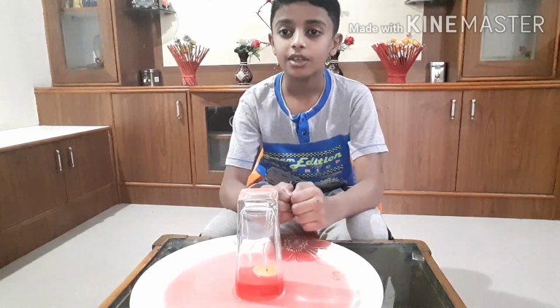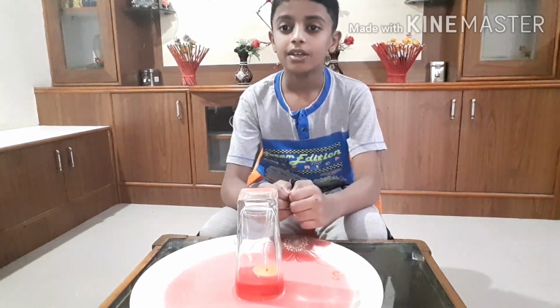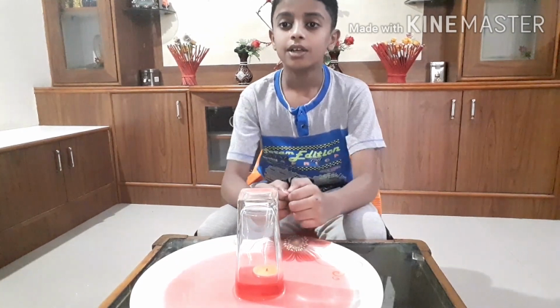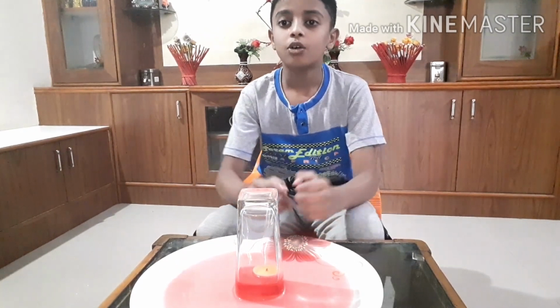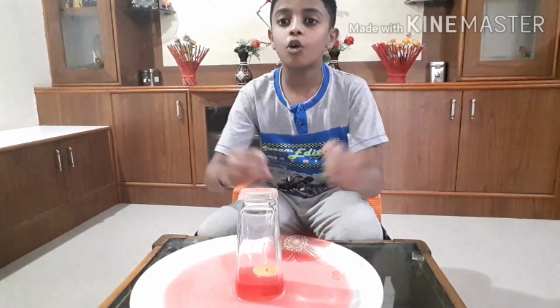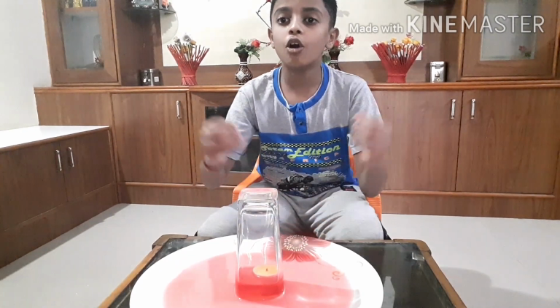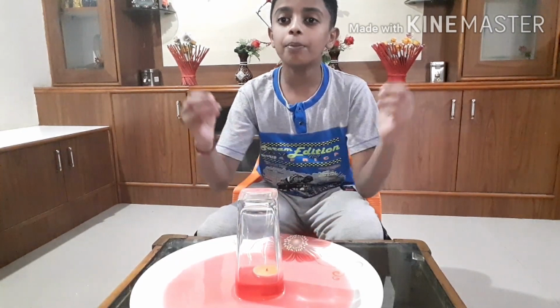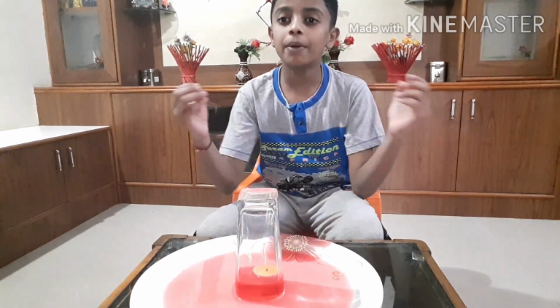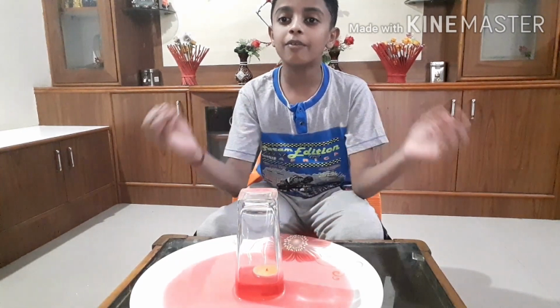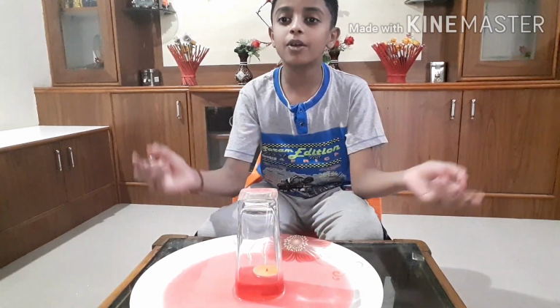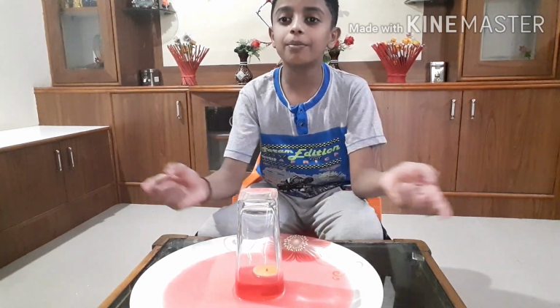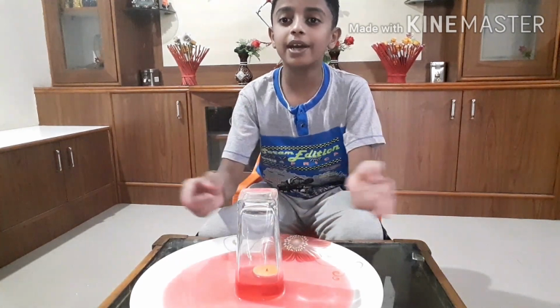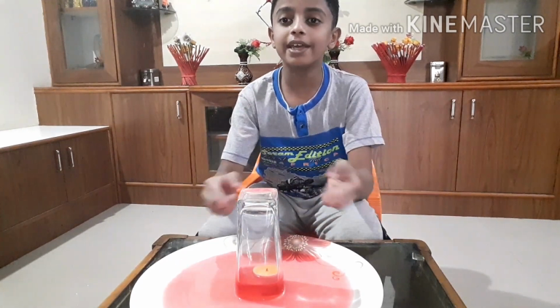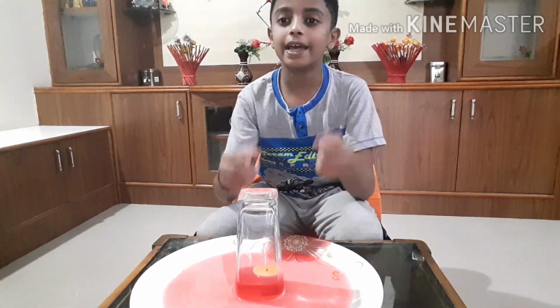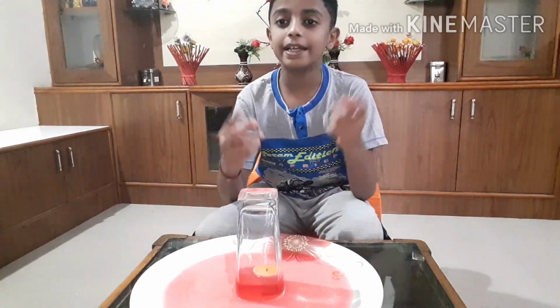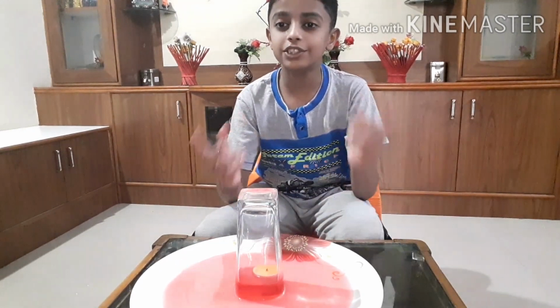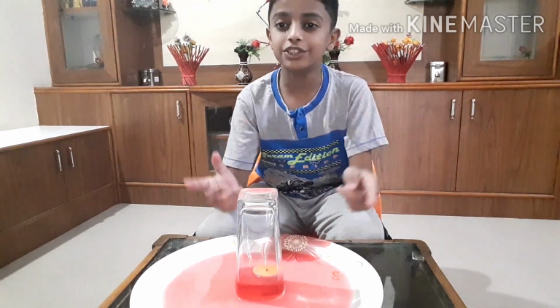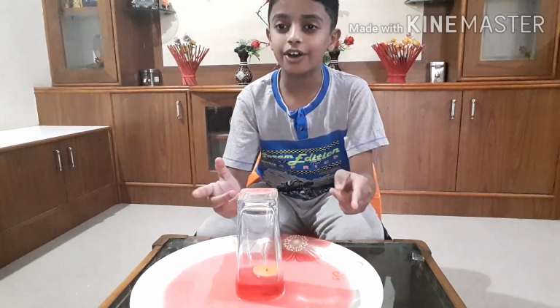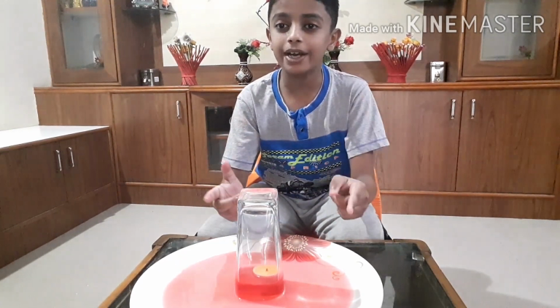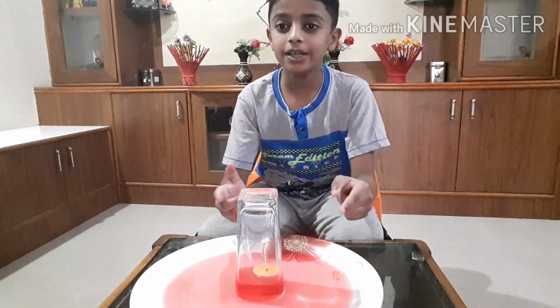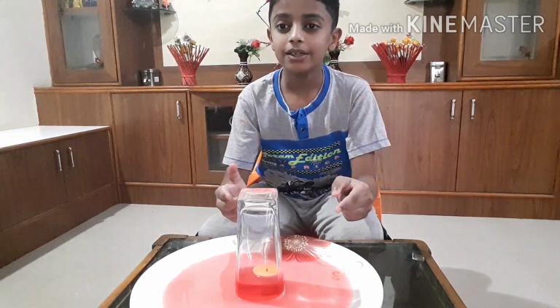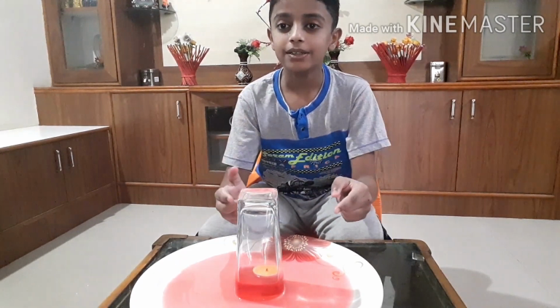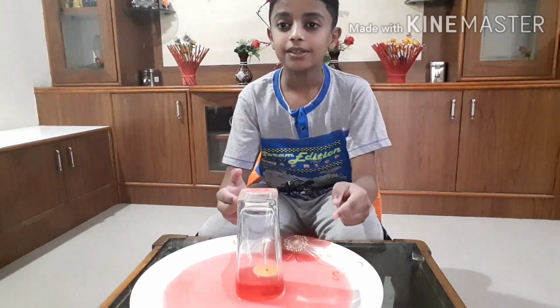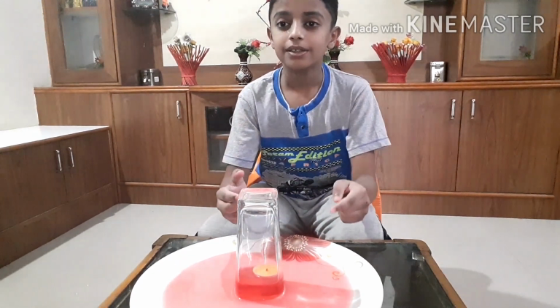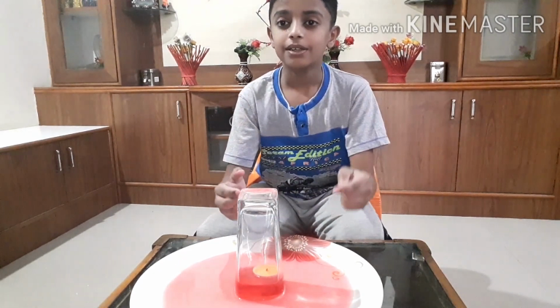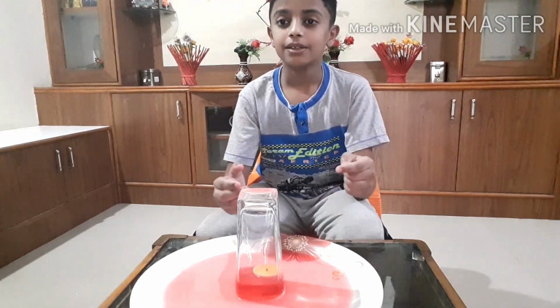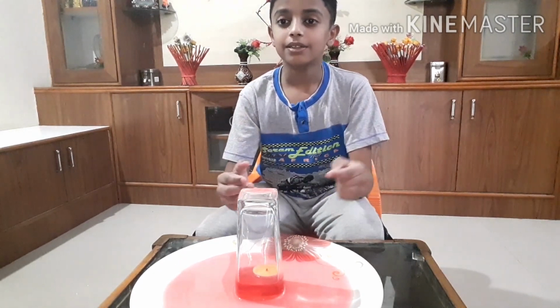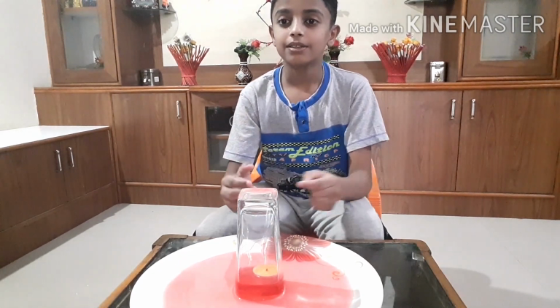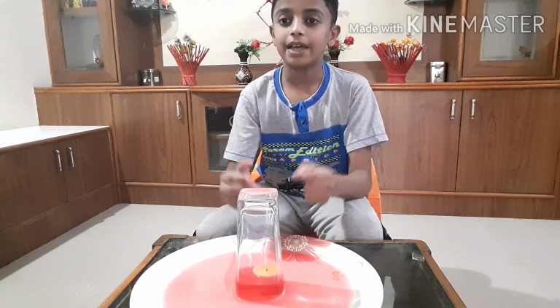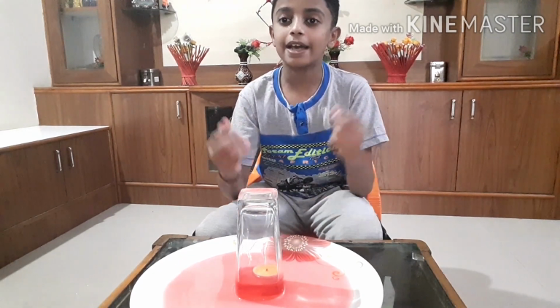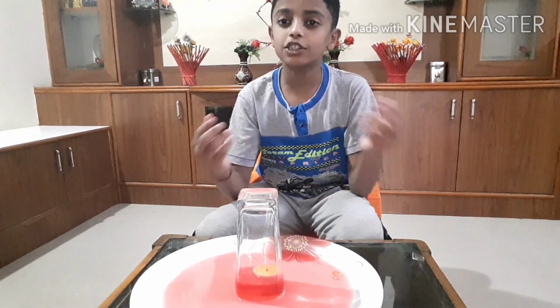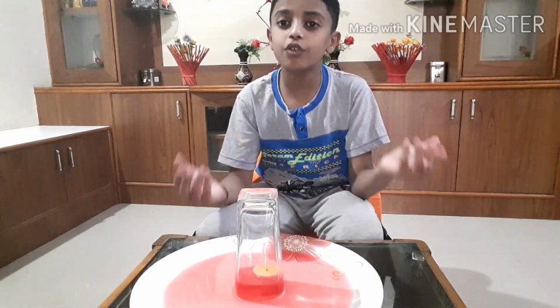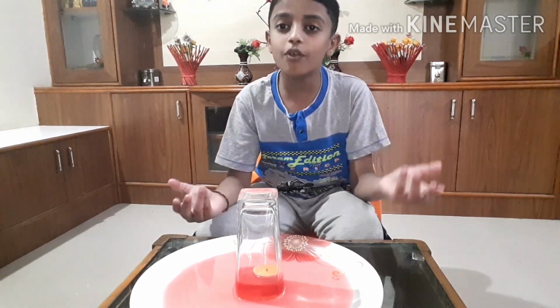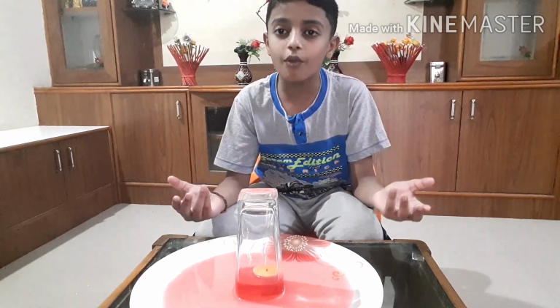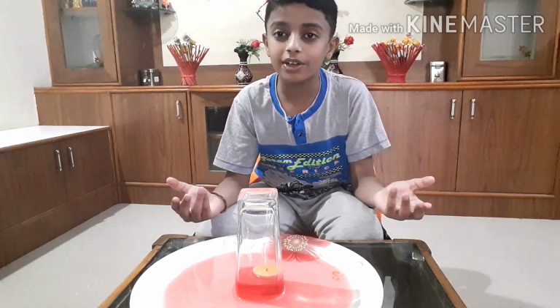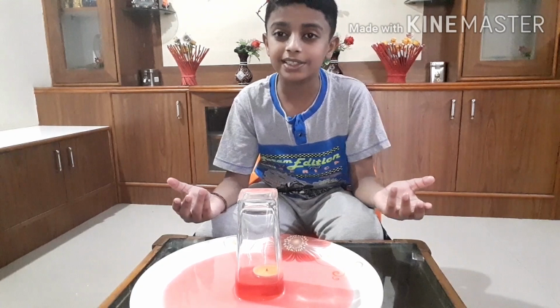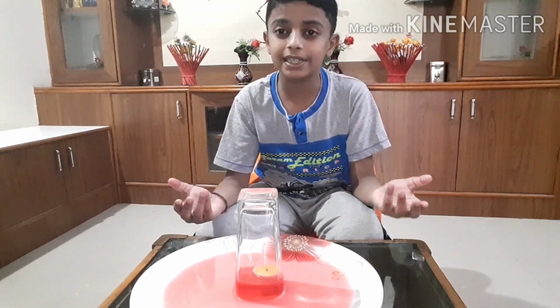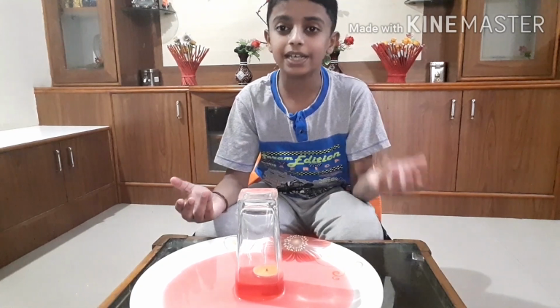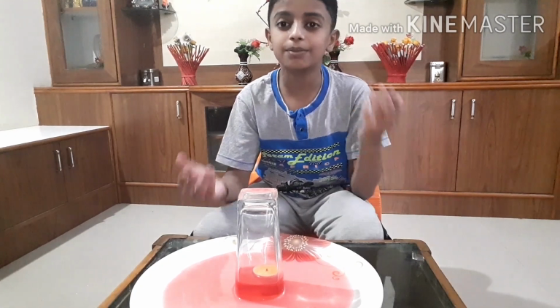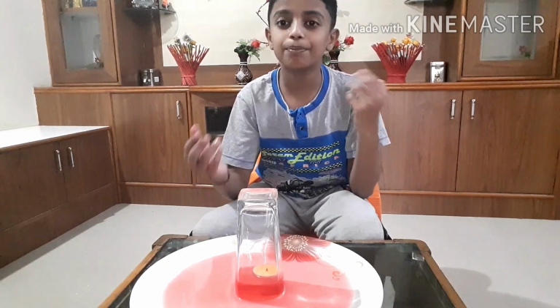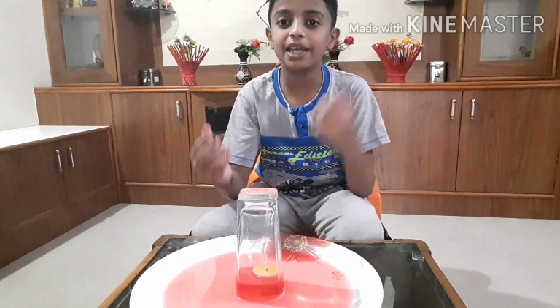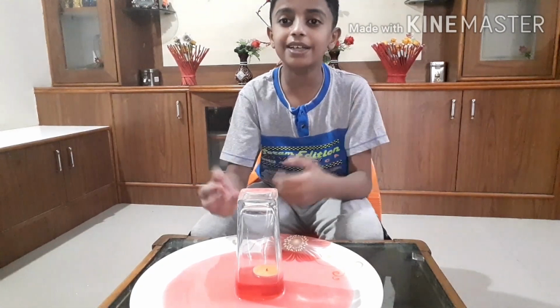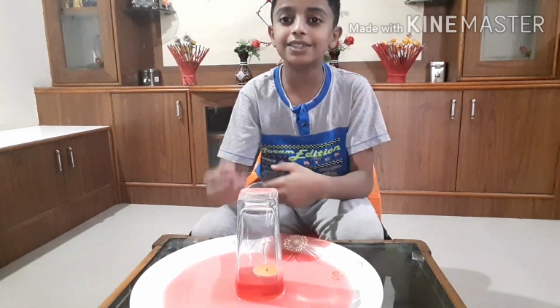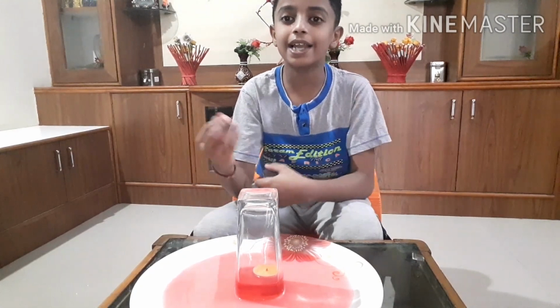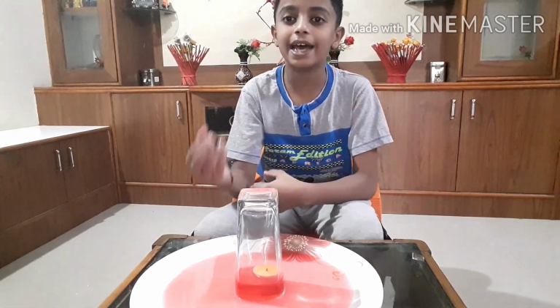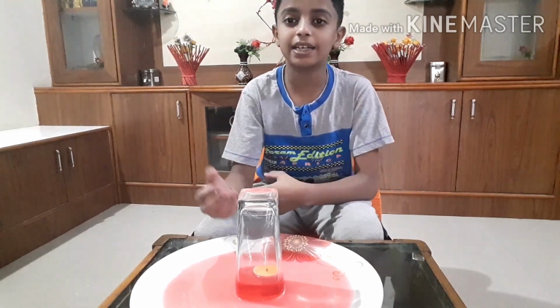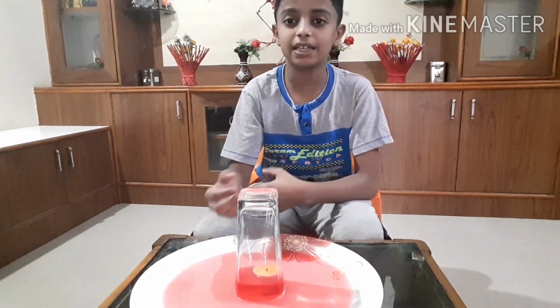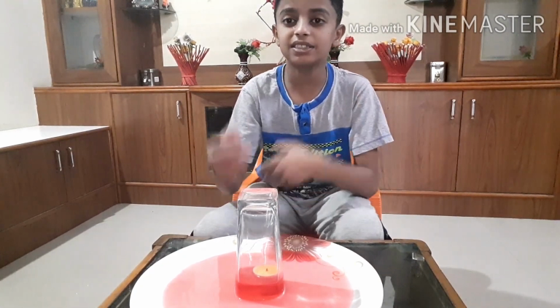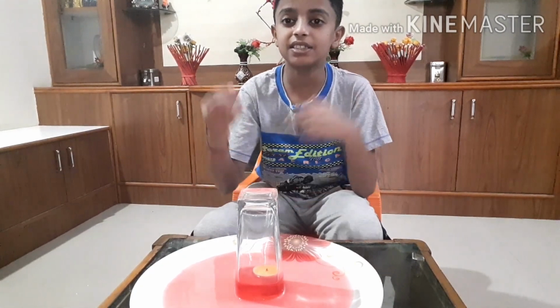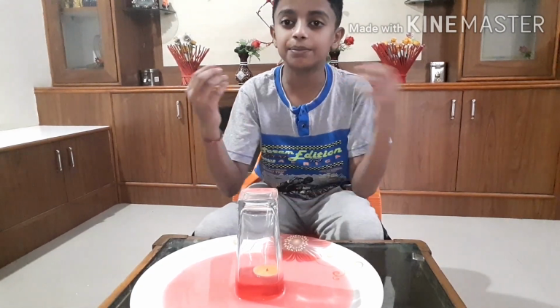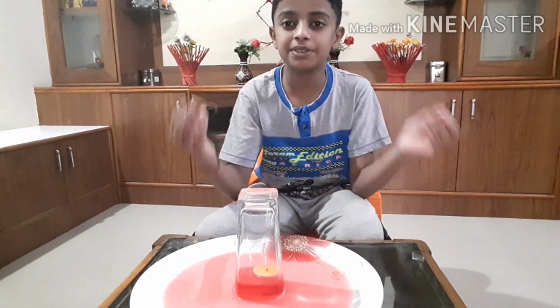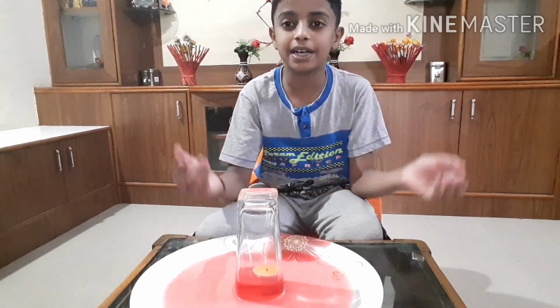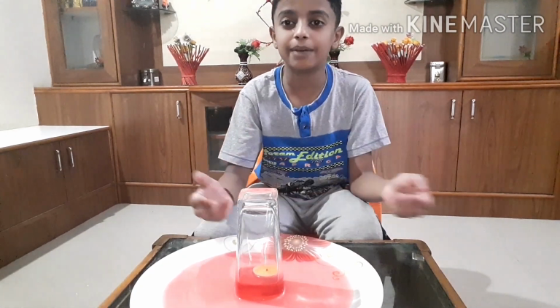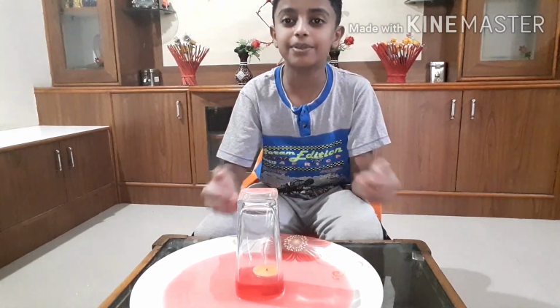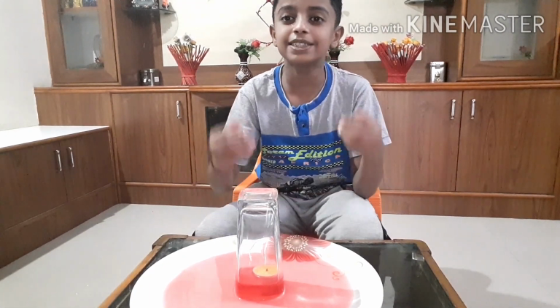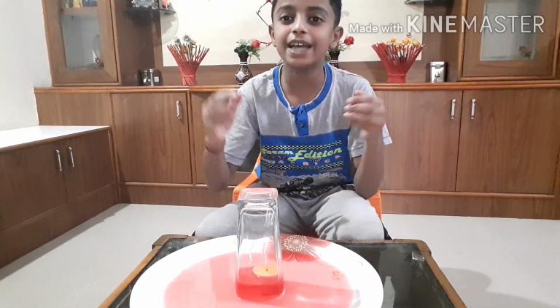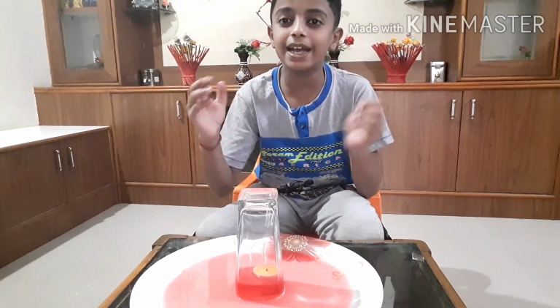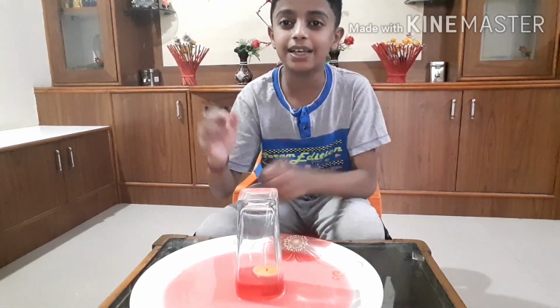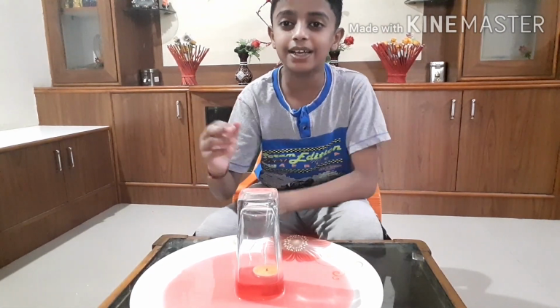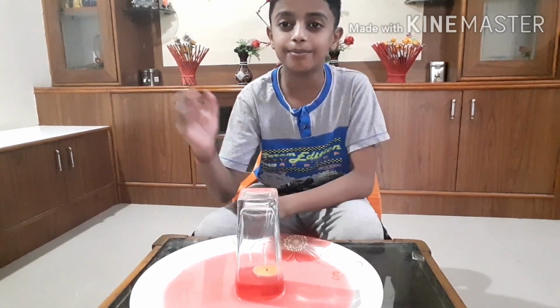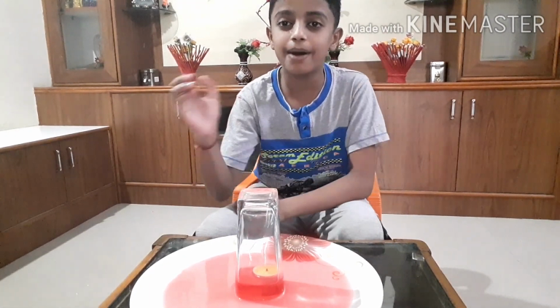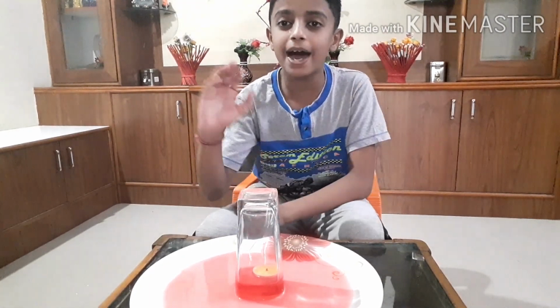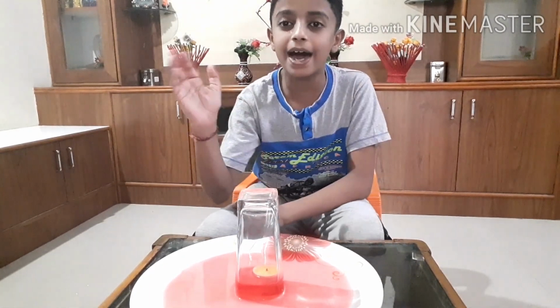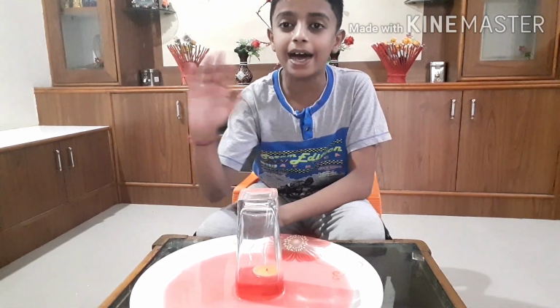Hope everybody enjoyed. Thanks for watching. Please like and subscribe to the channel. Bye bye.